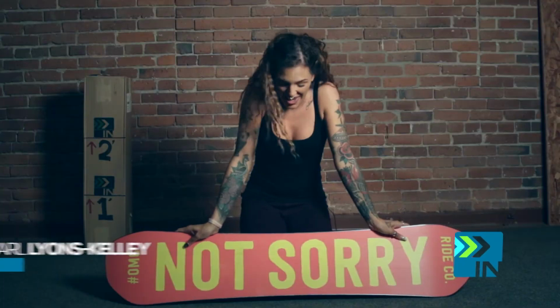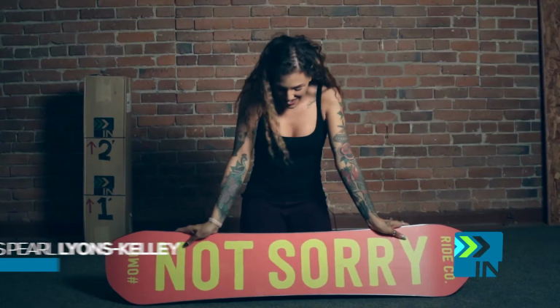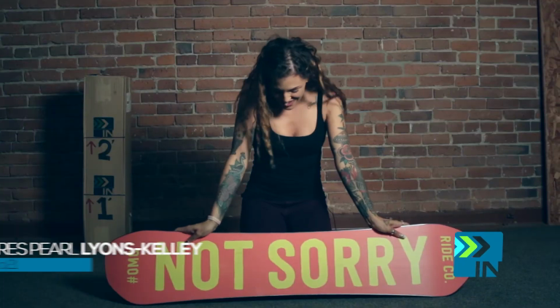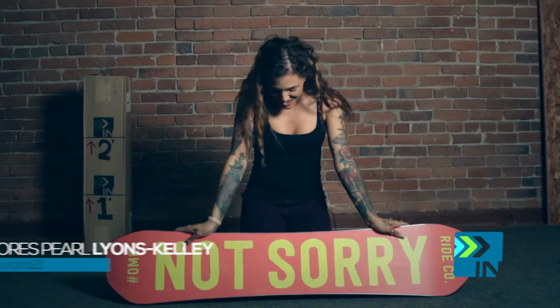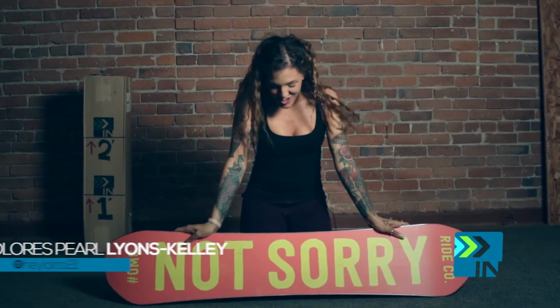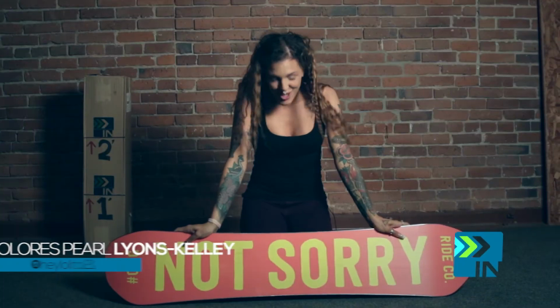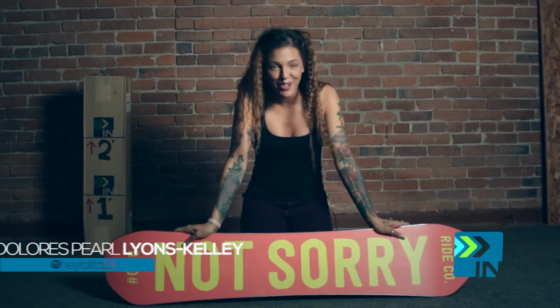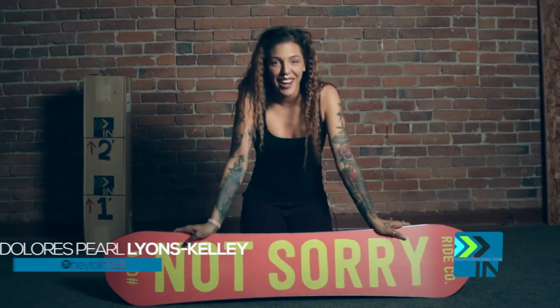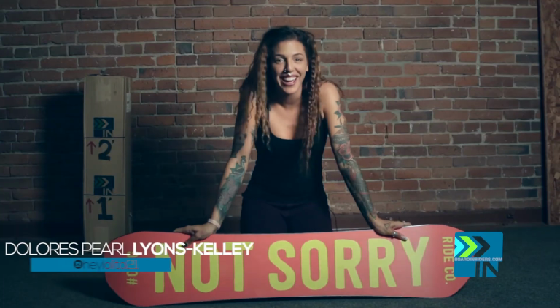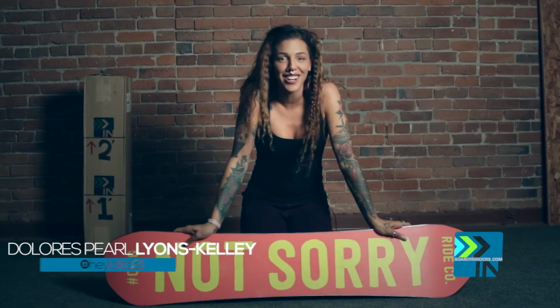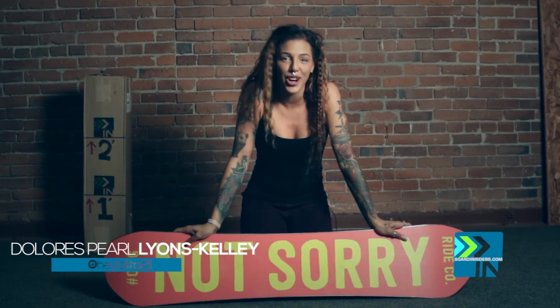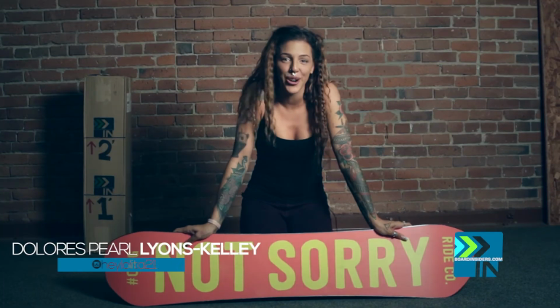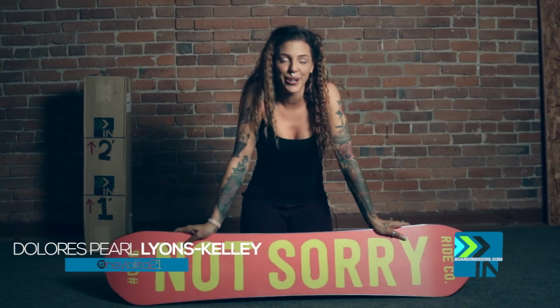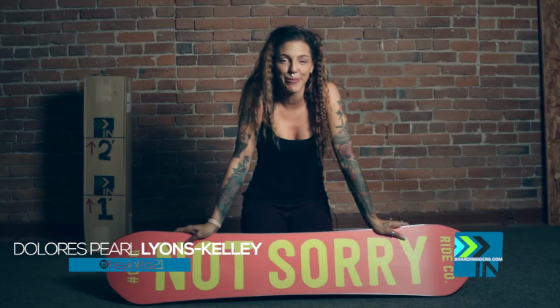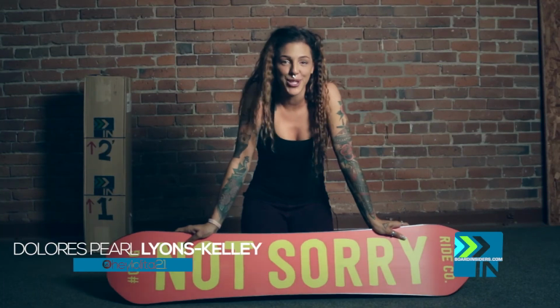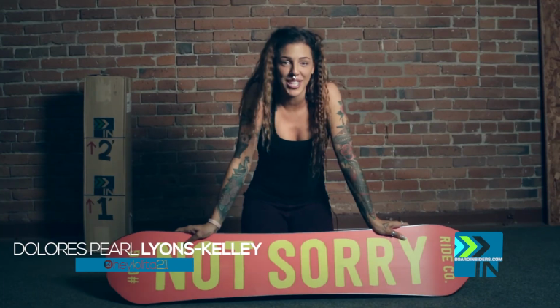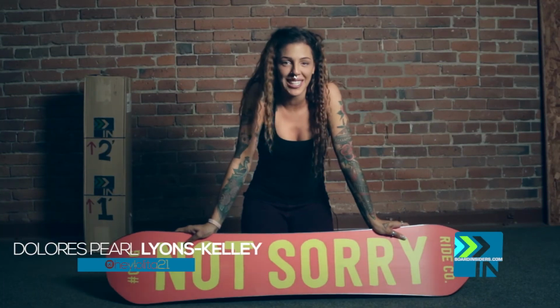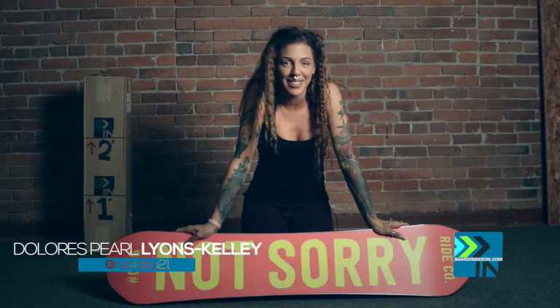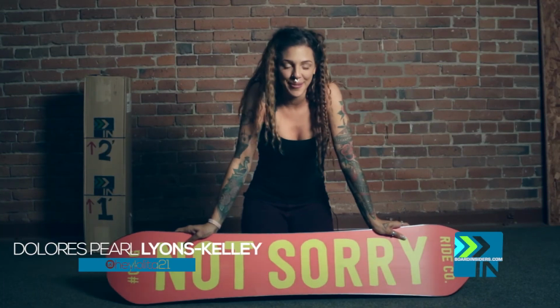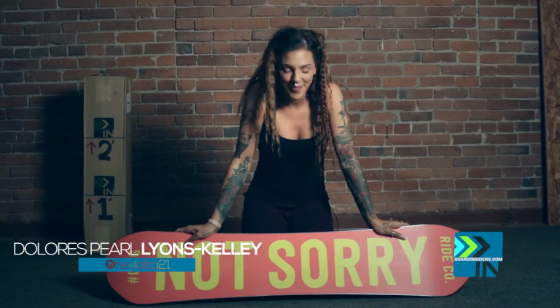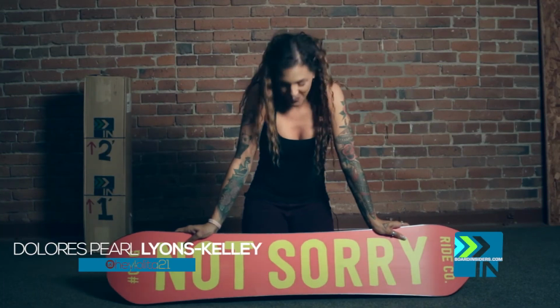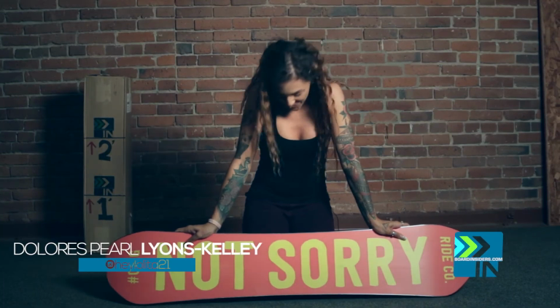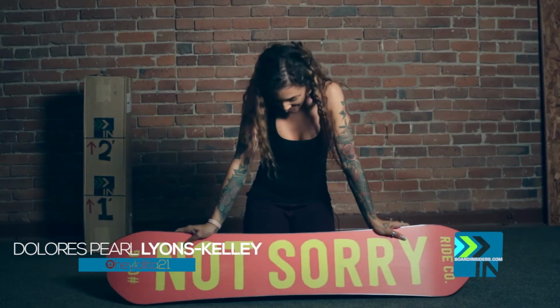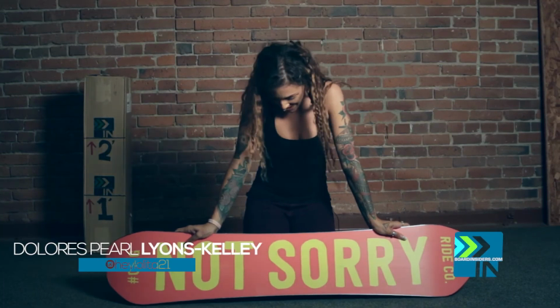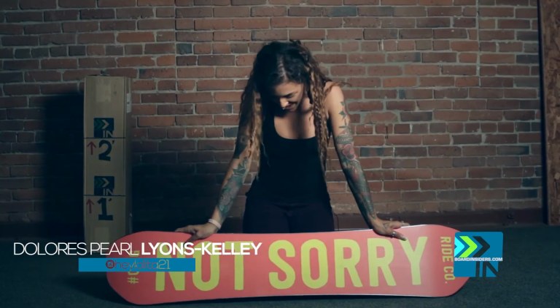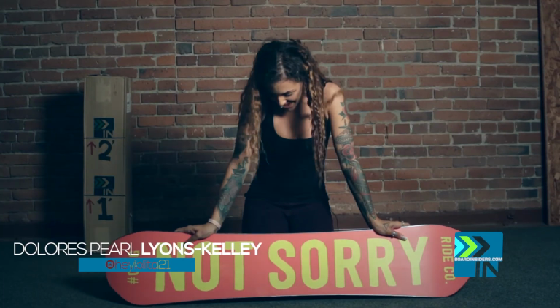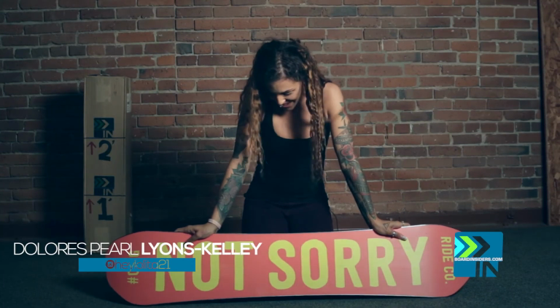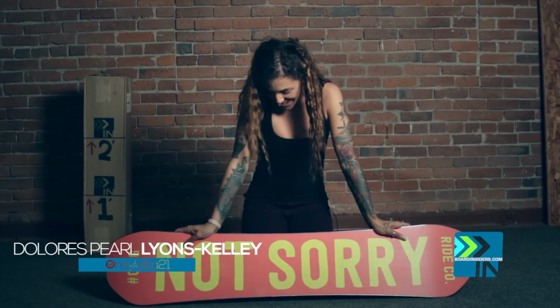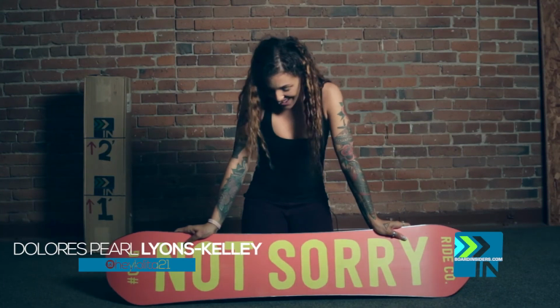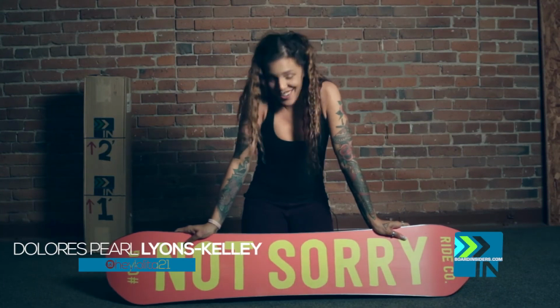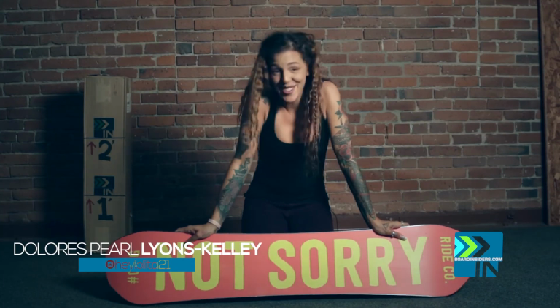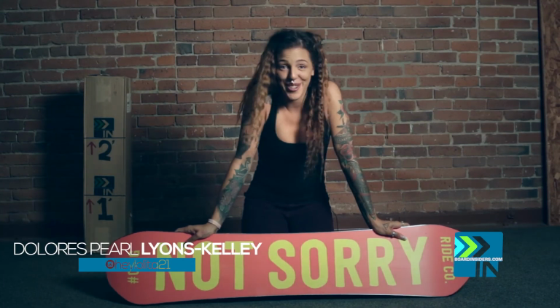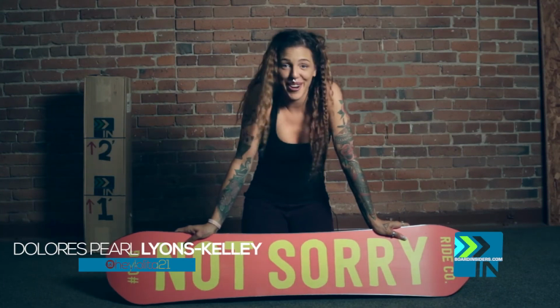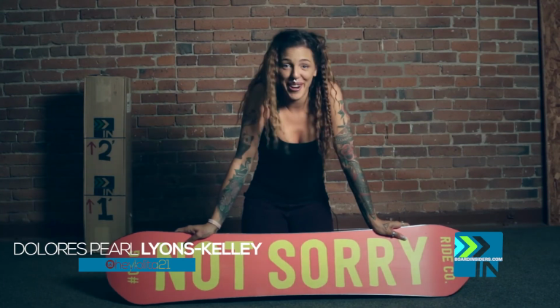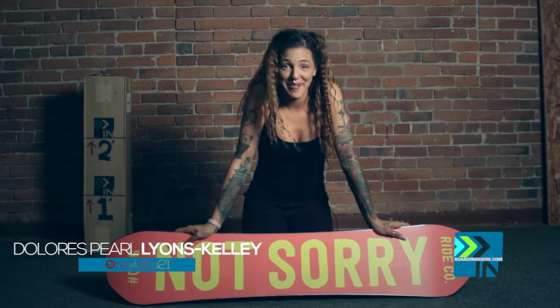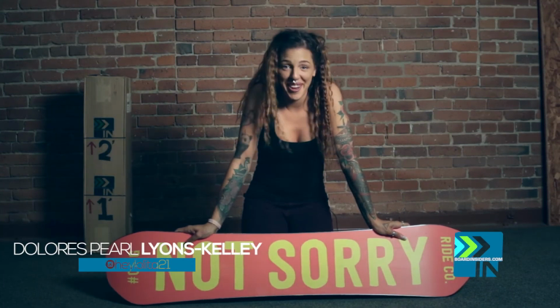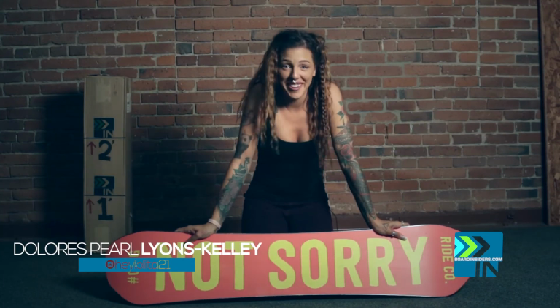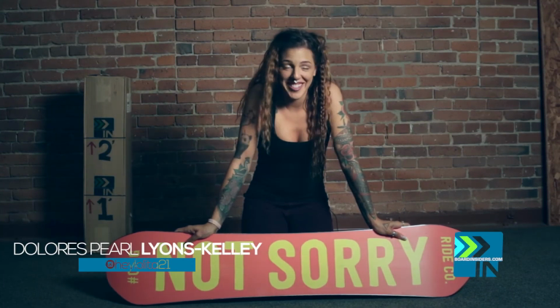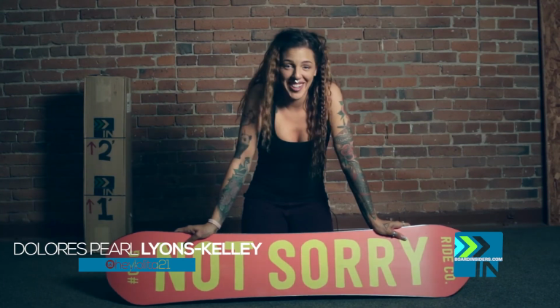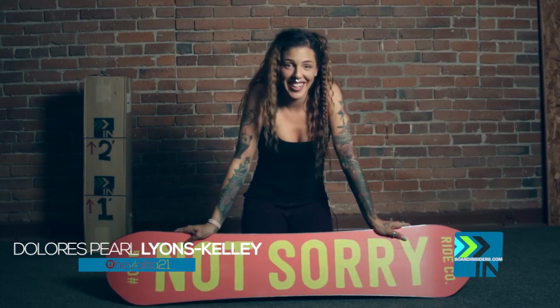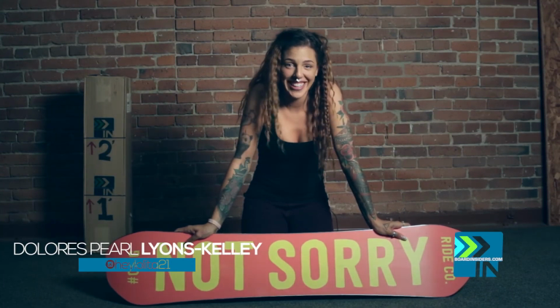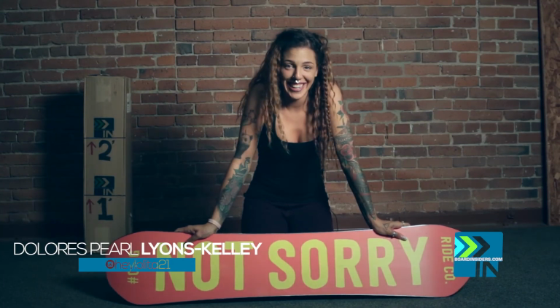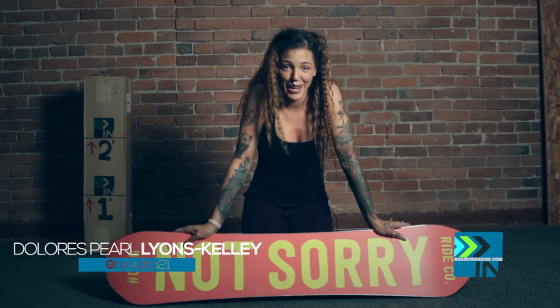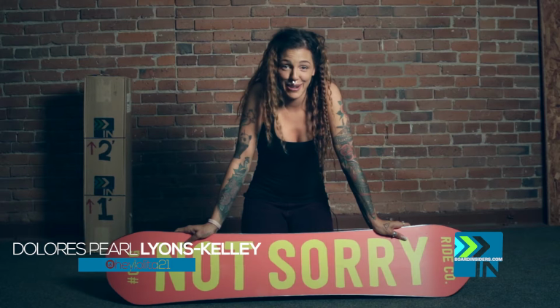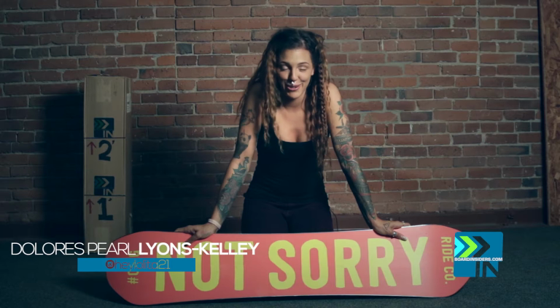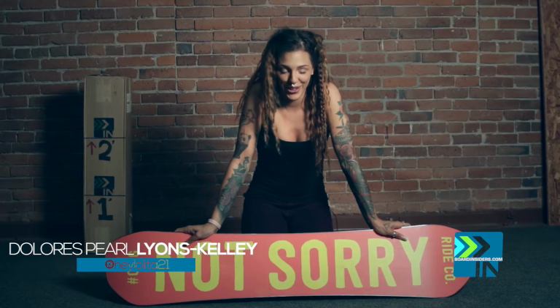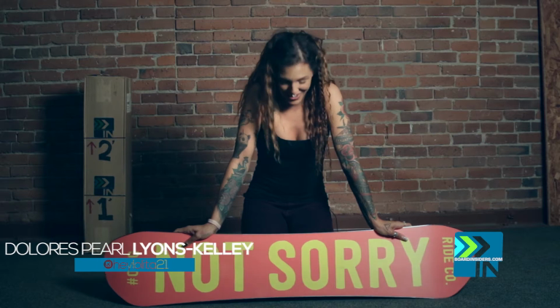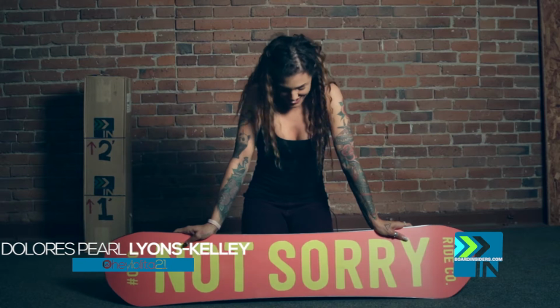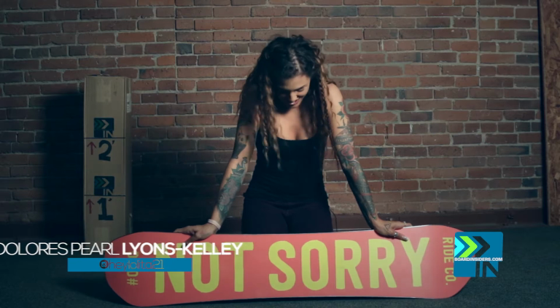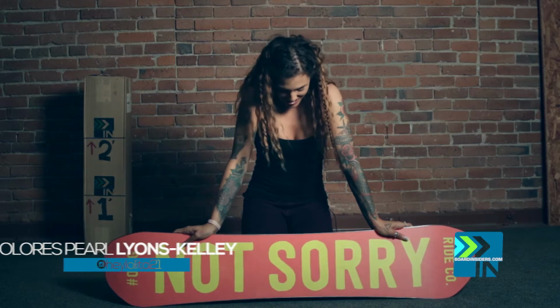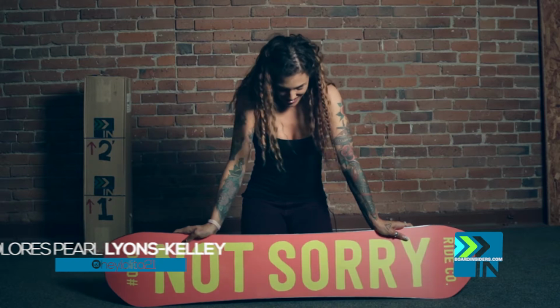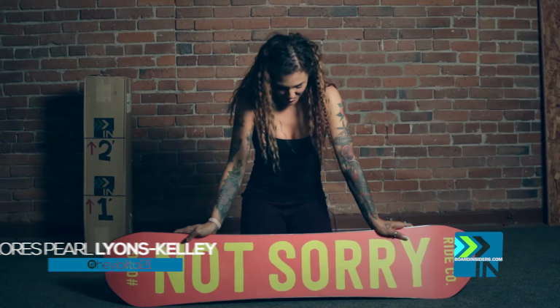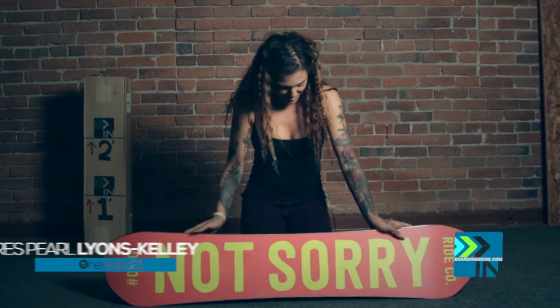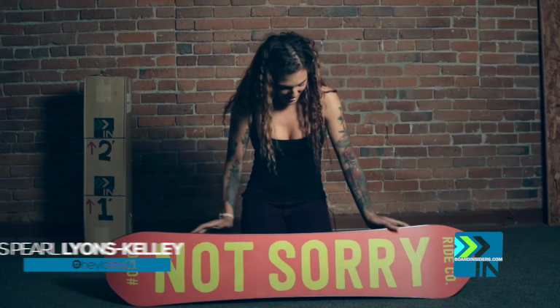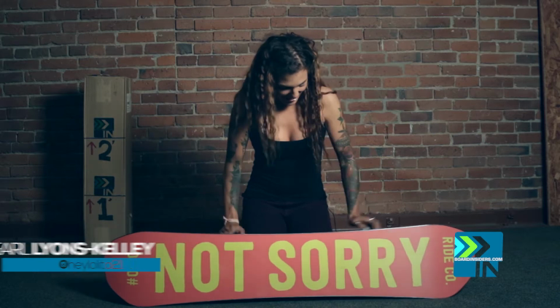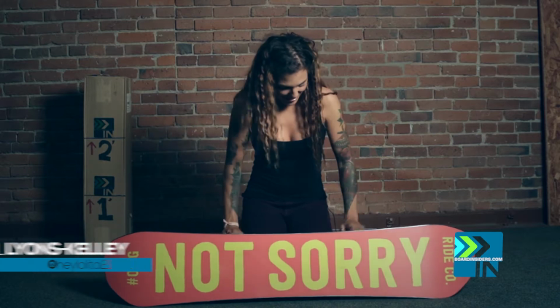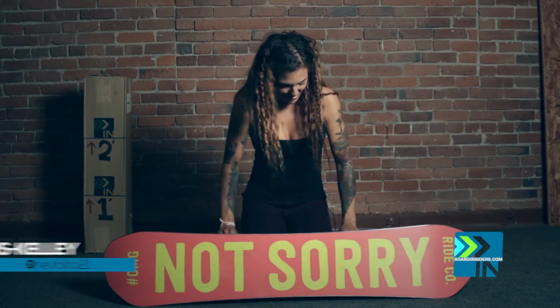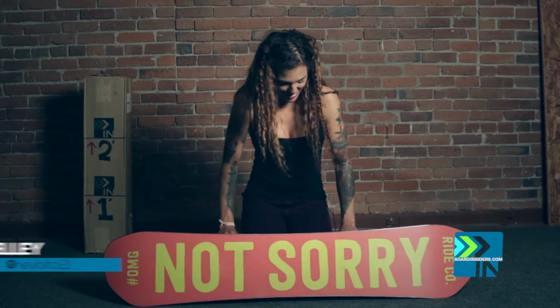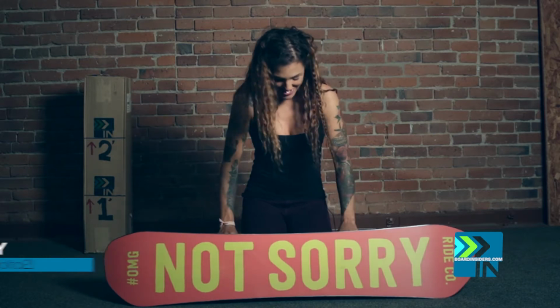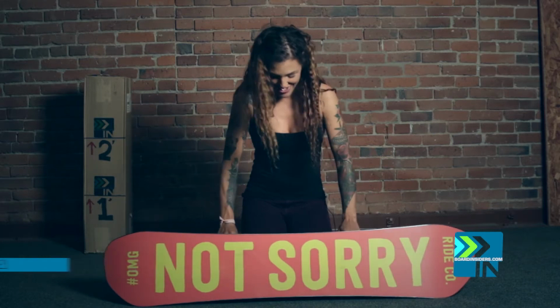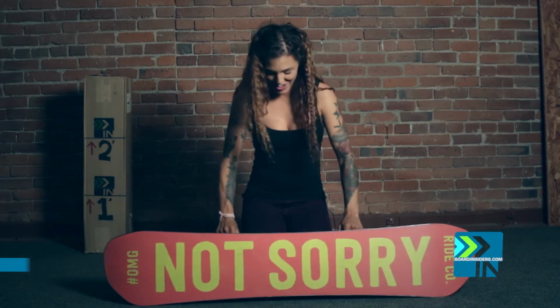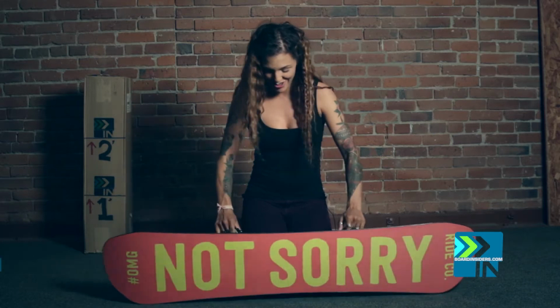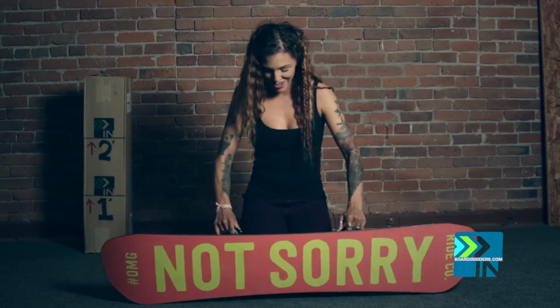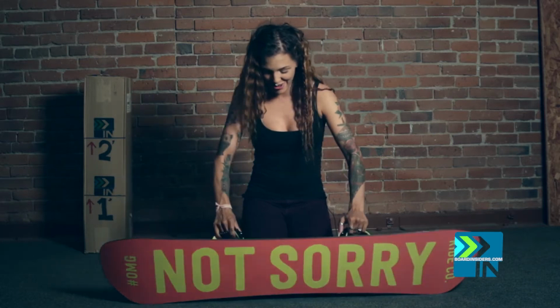This is the Ride OMG. I'm not sorry. I am really sorry after that conversation, though.